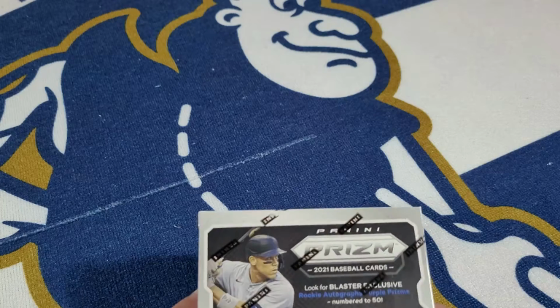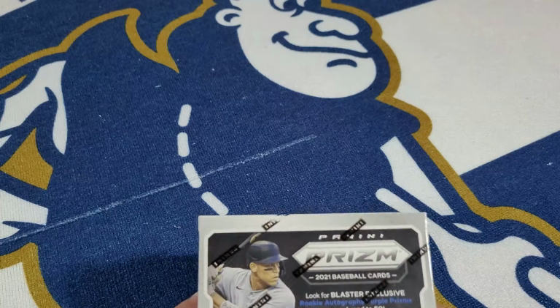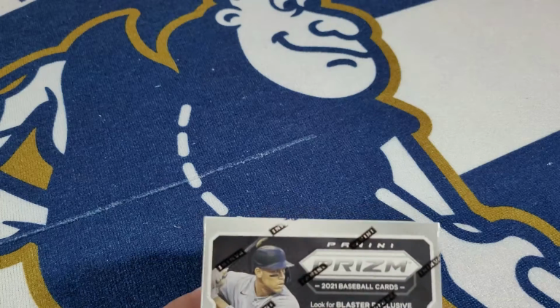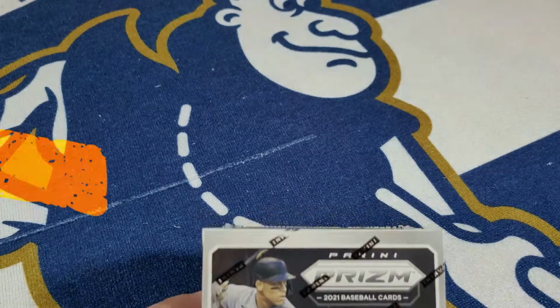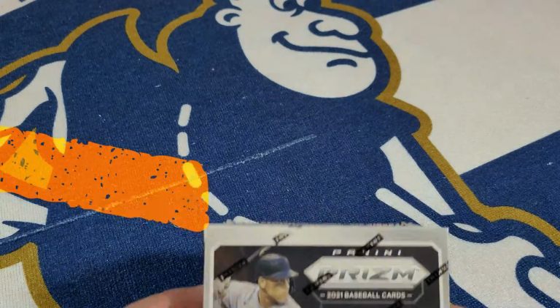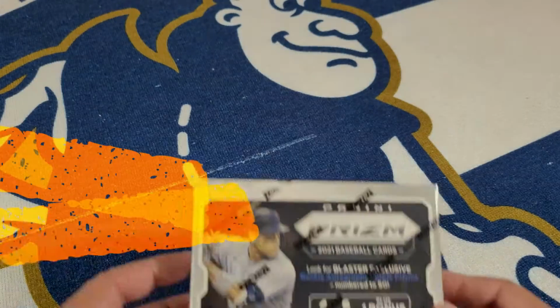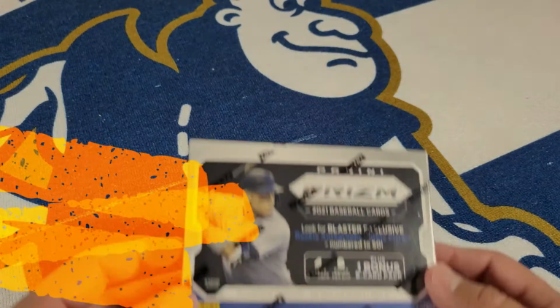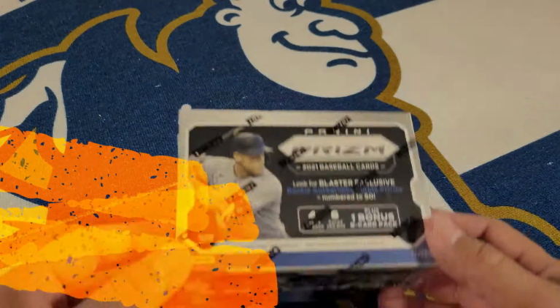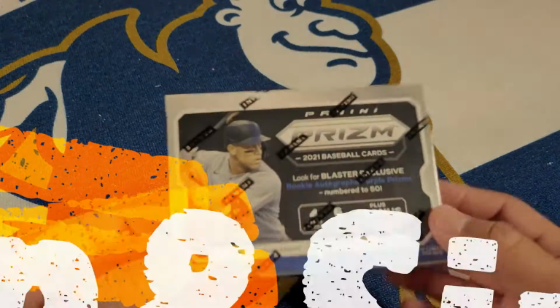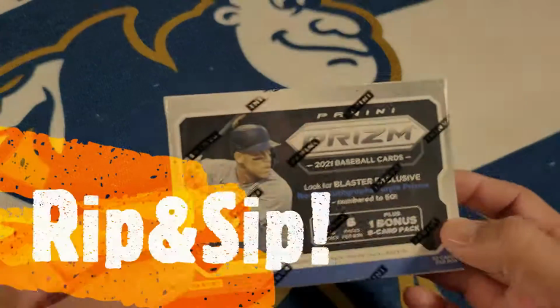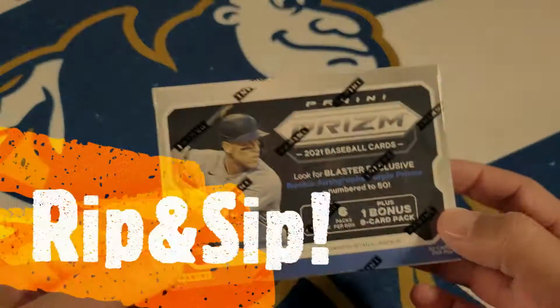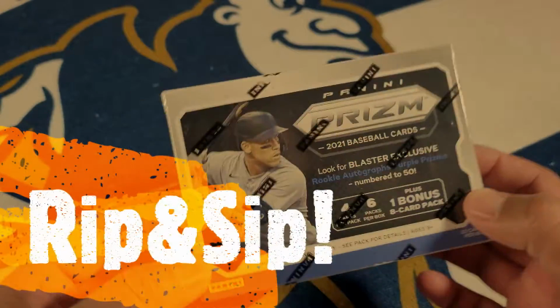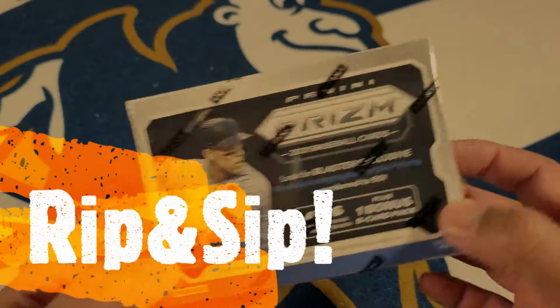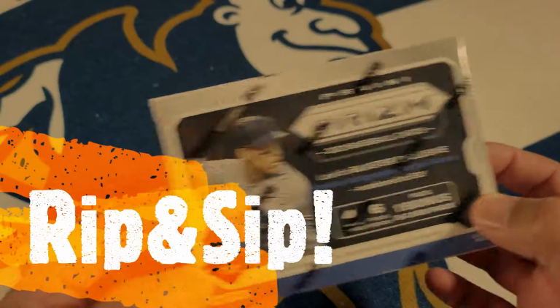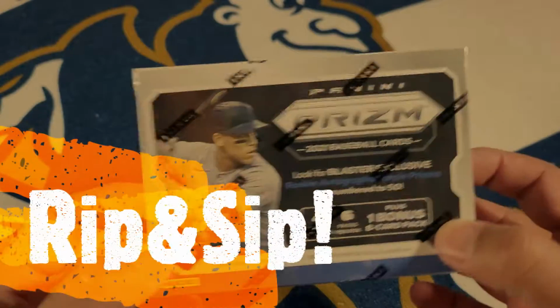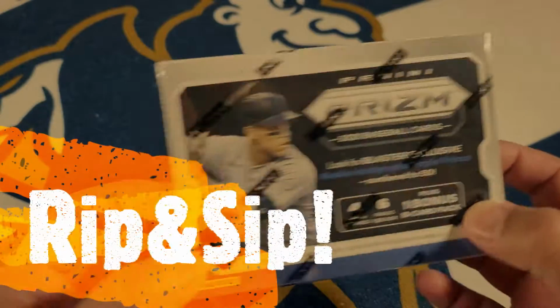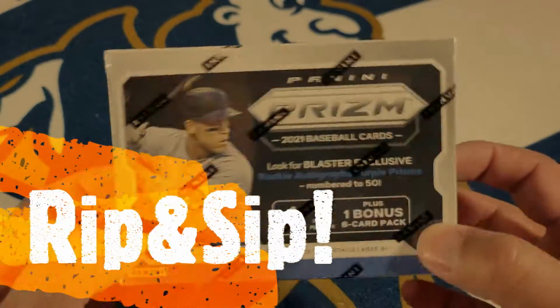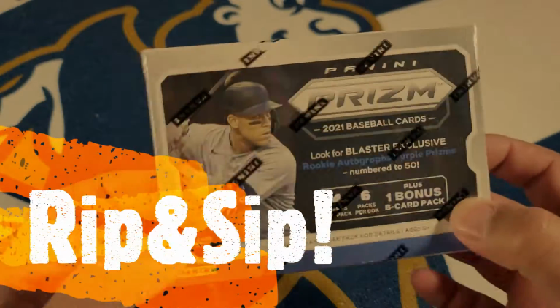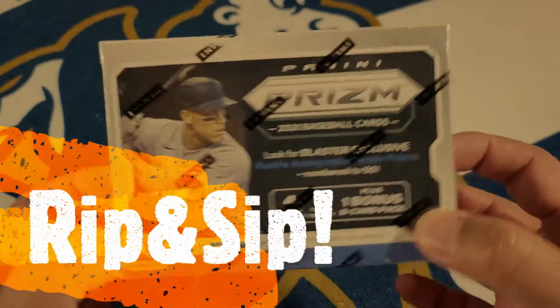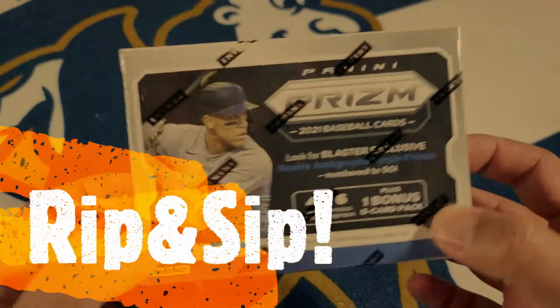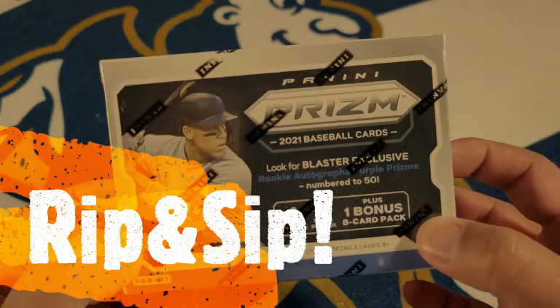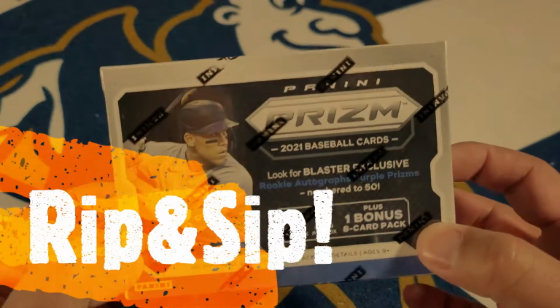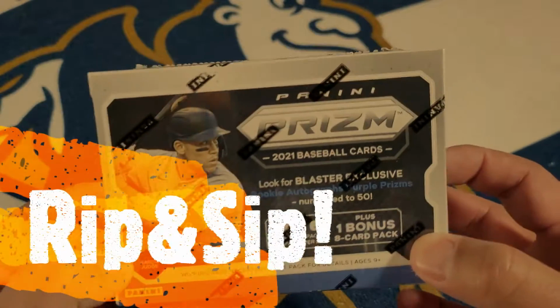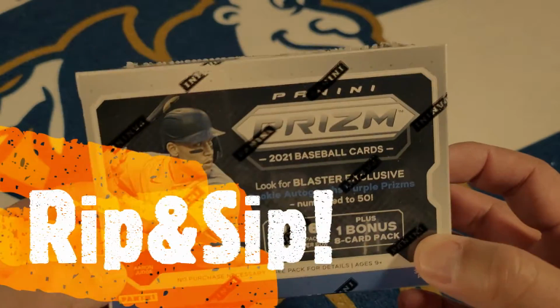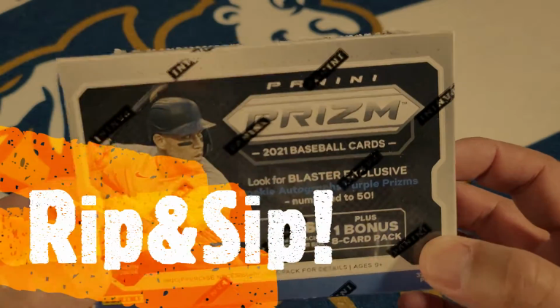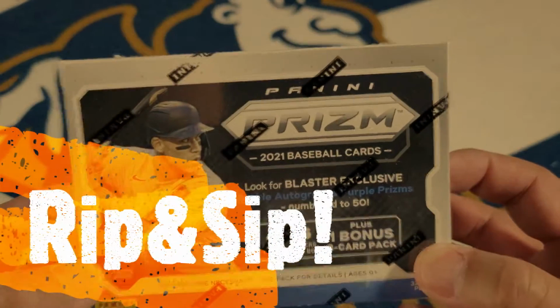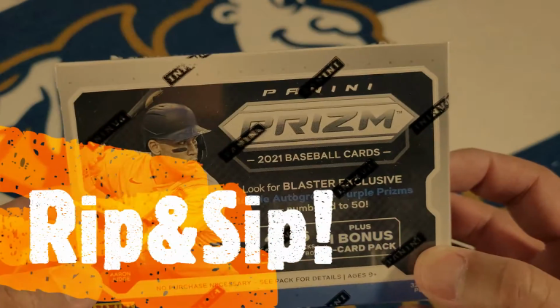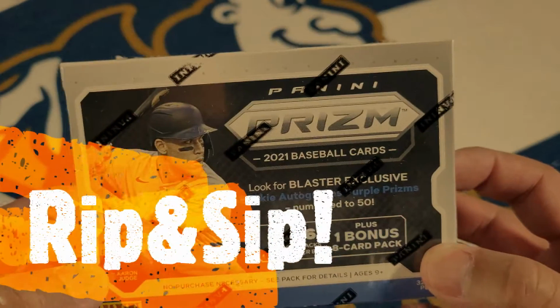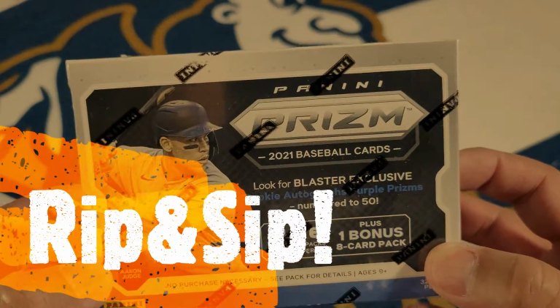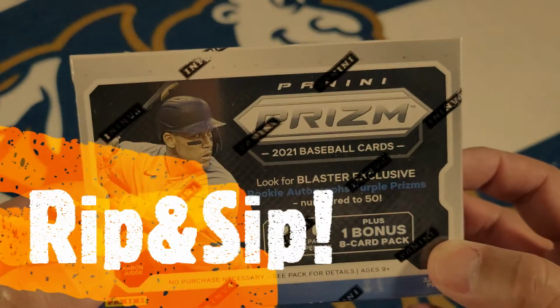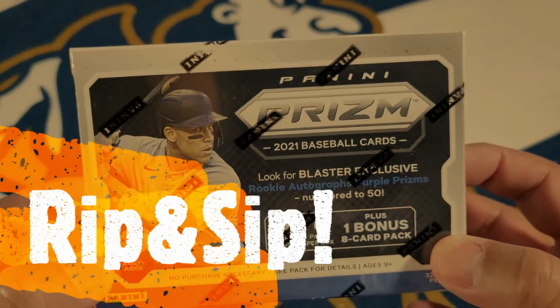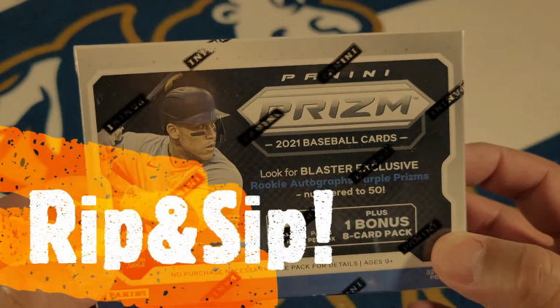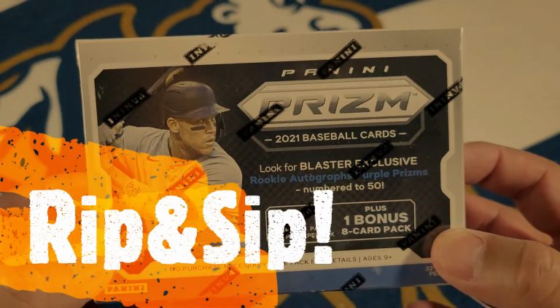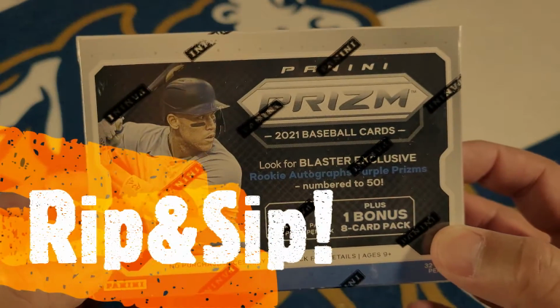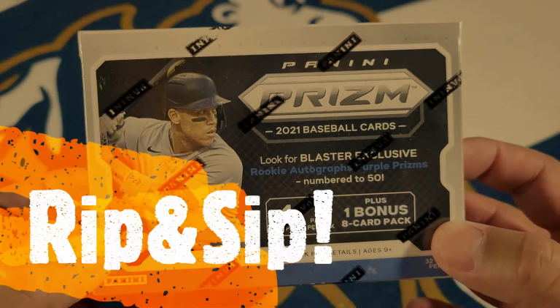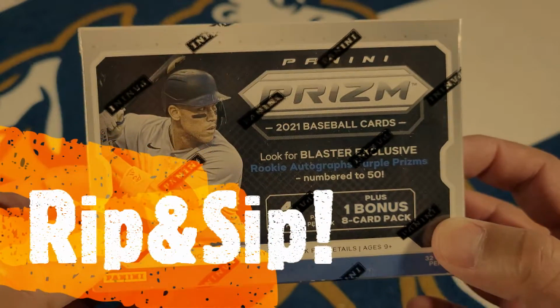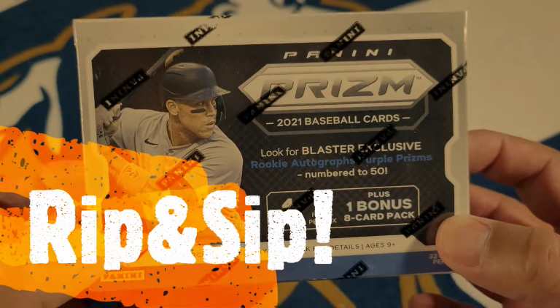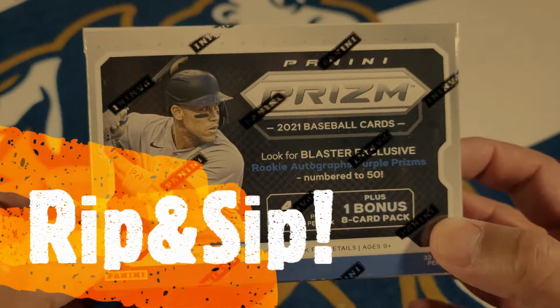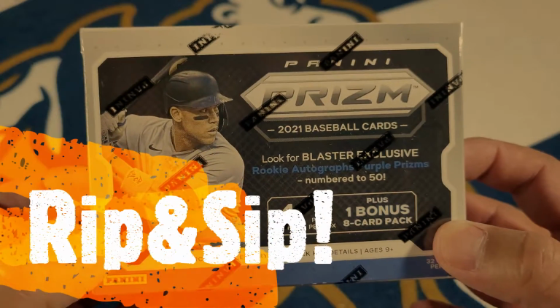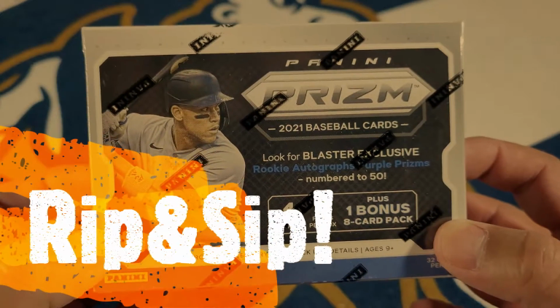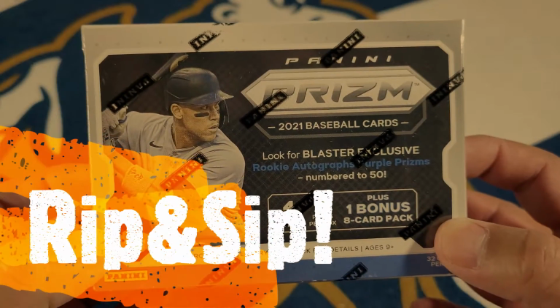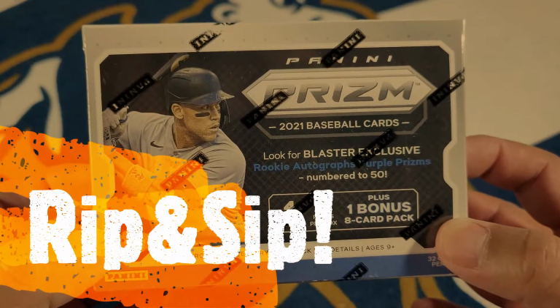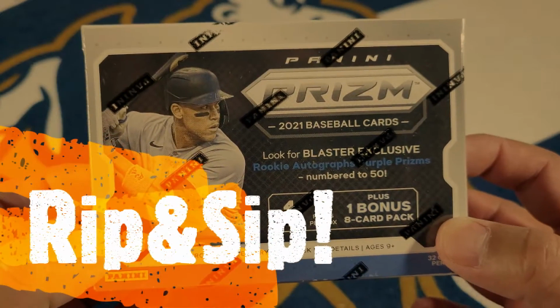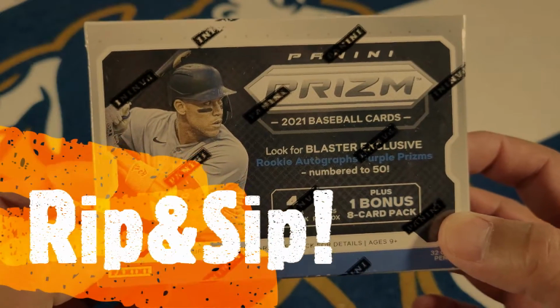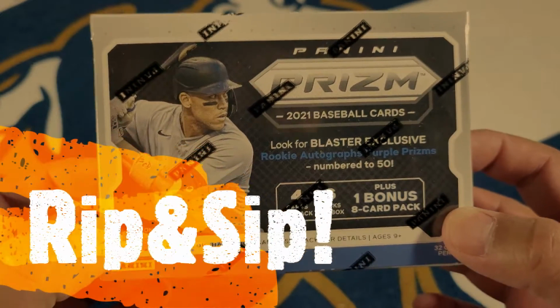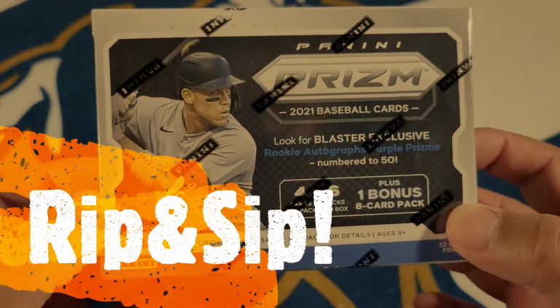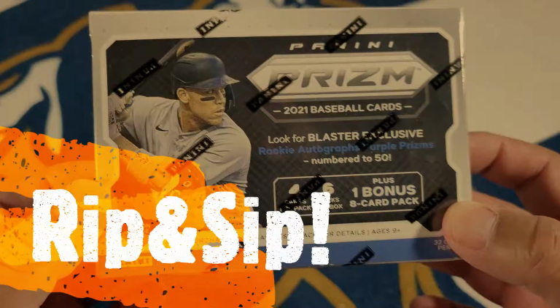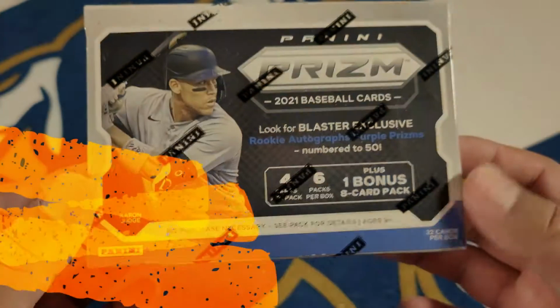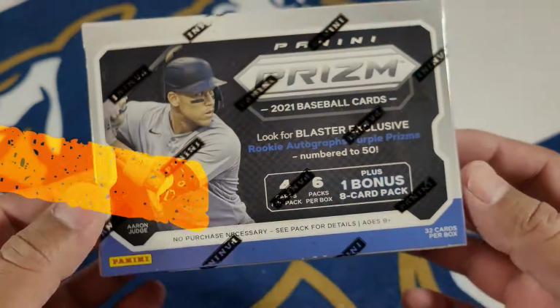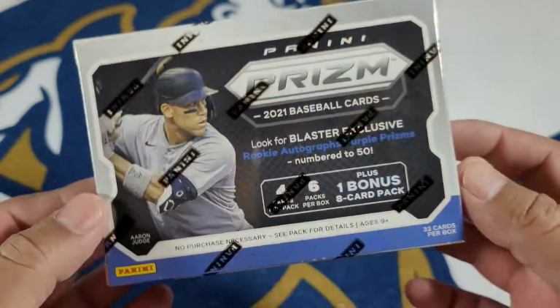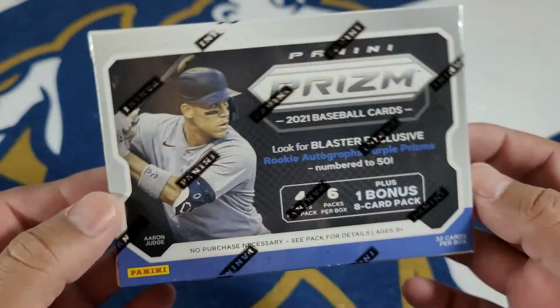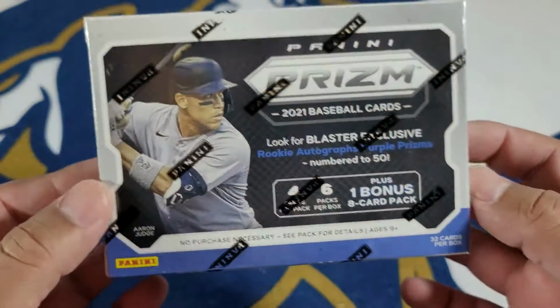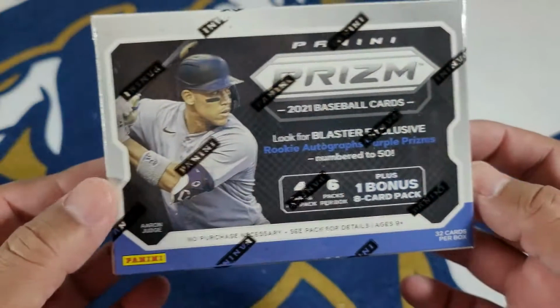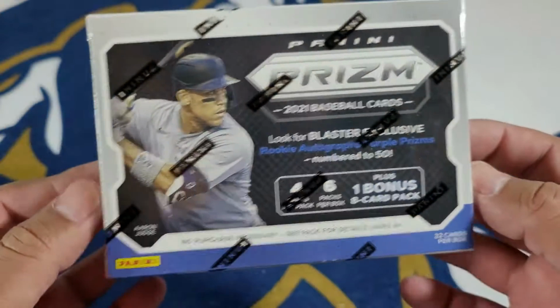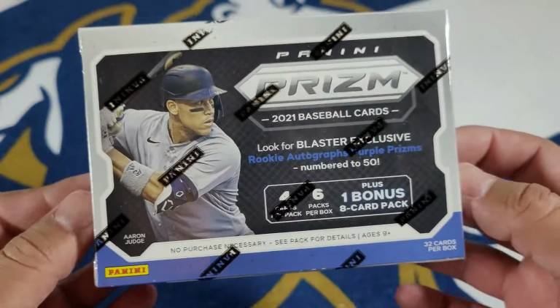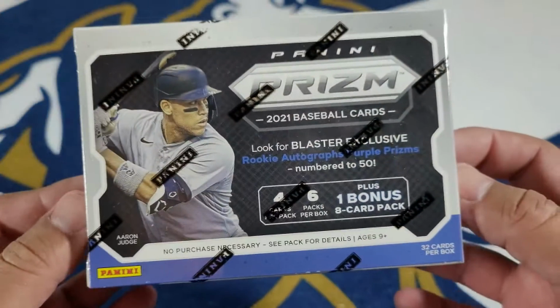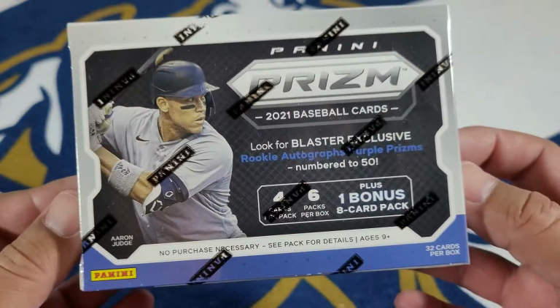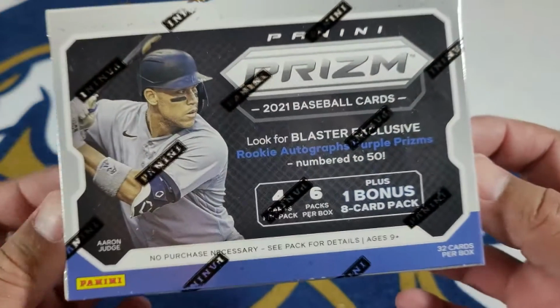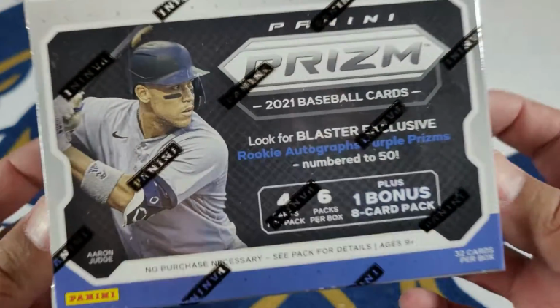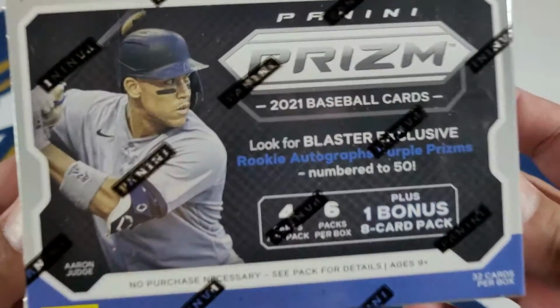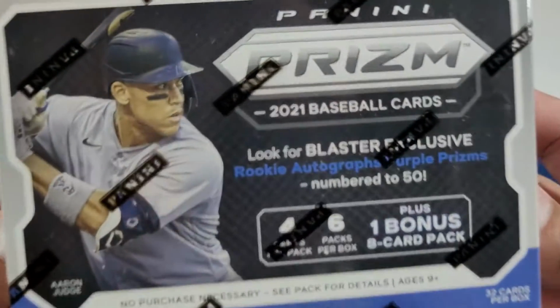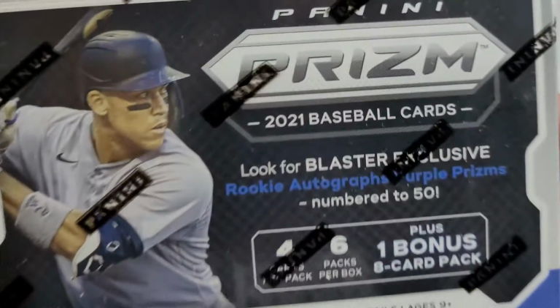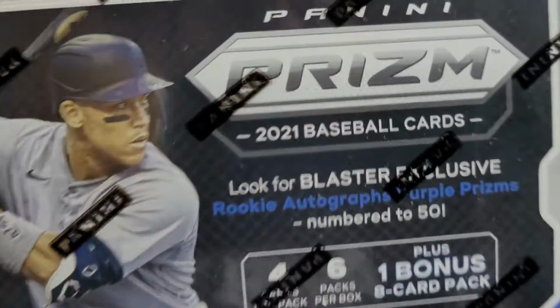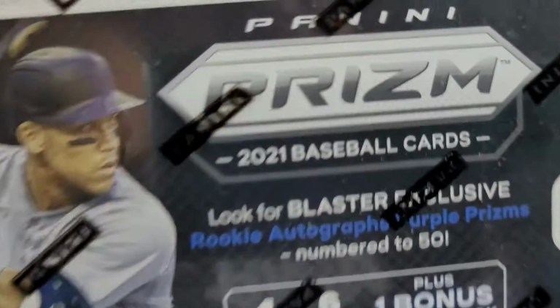Spaders Collectibles, back in the house. Panini Prism baseball cards. Let's get right into it.